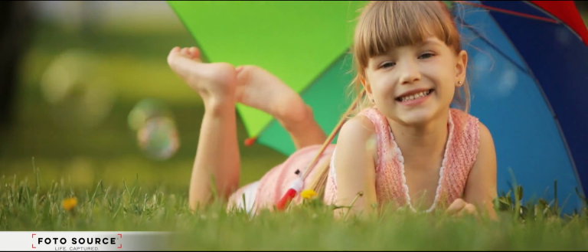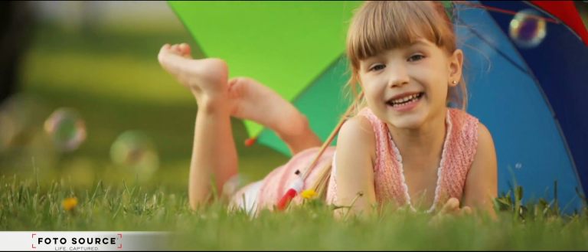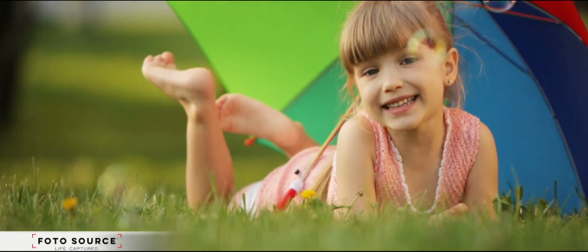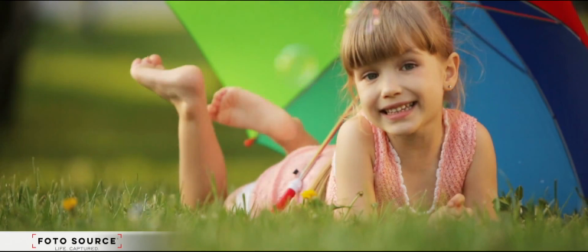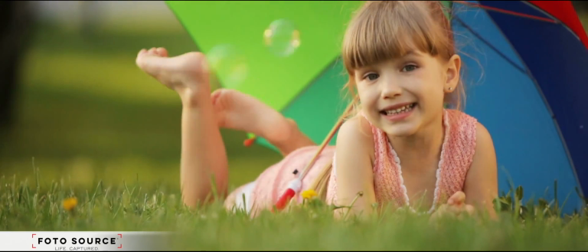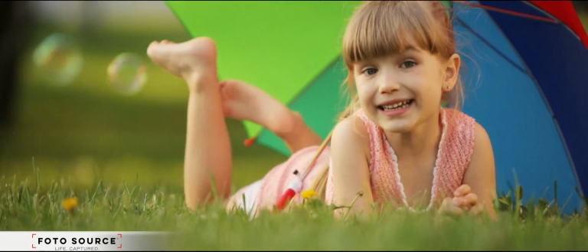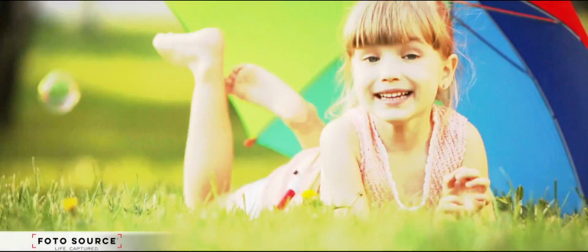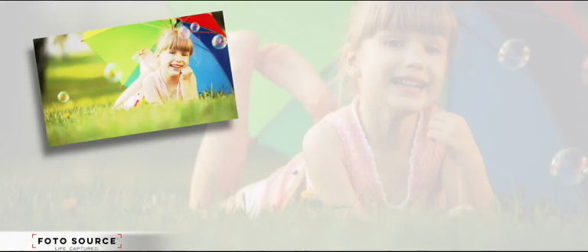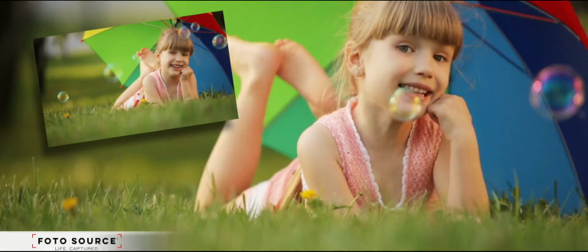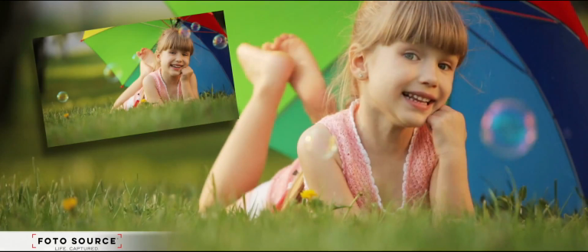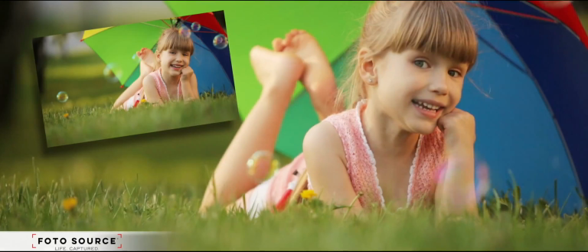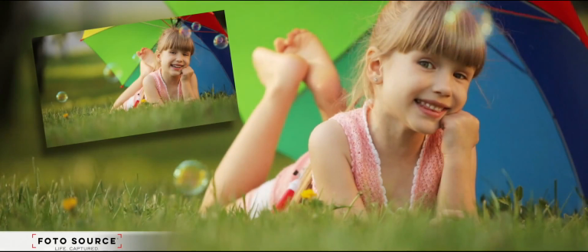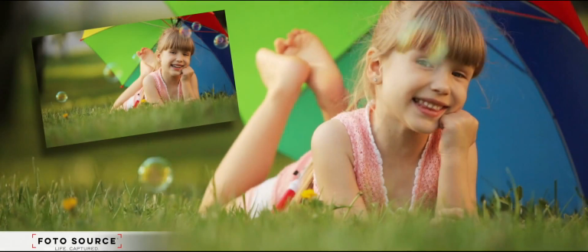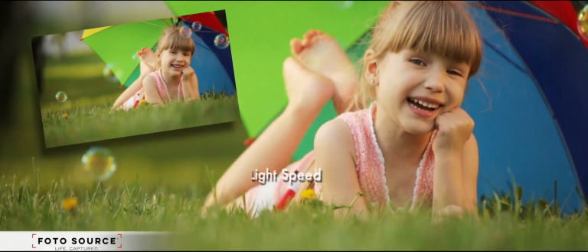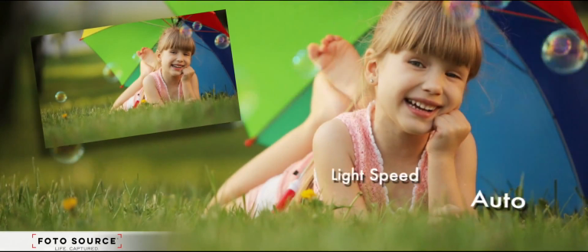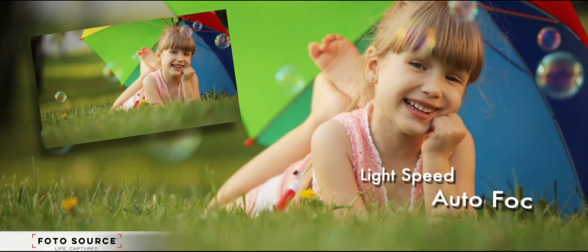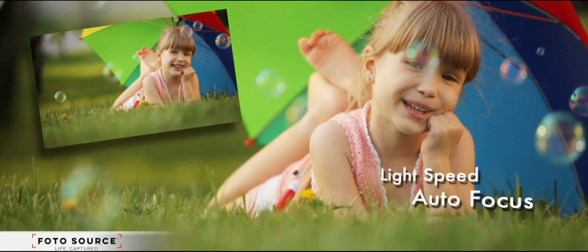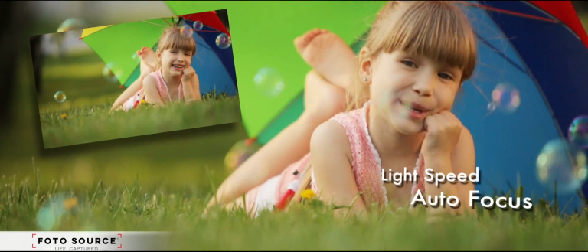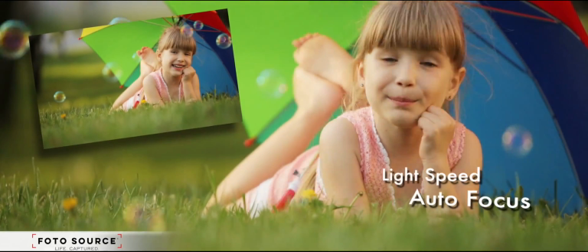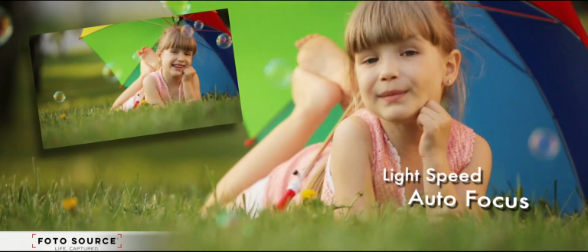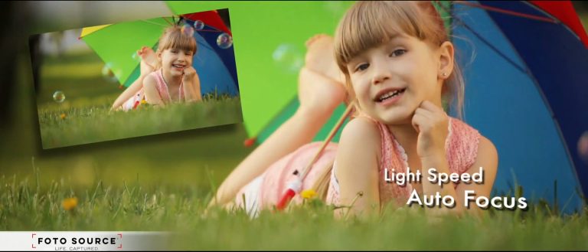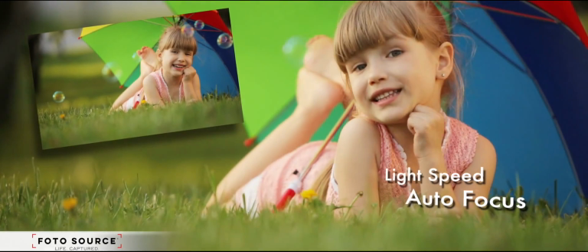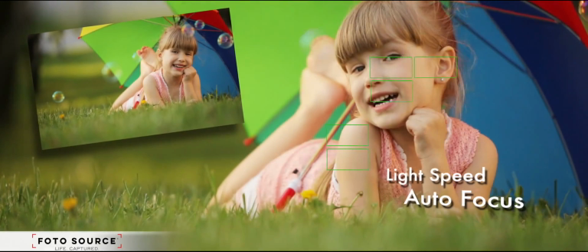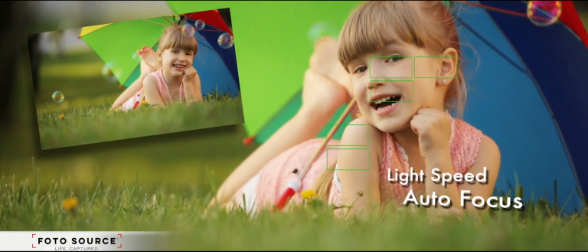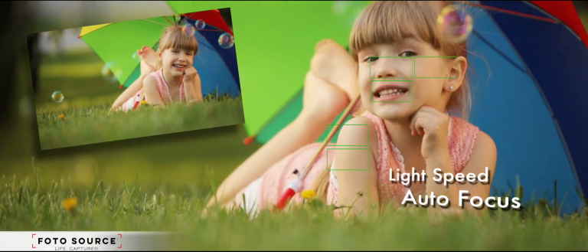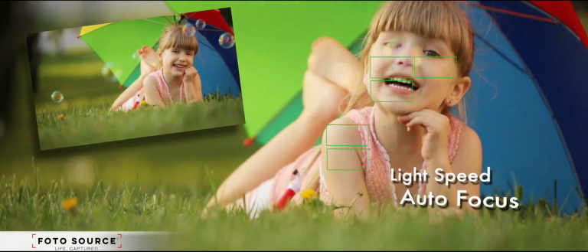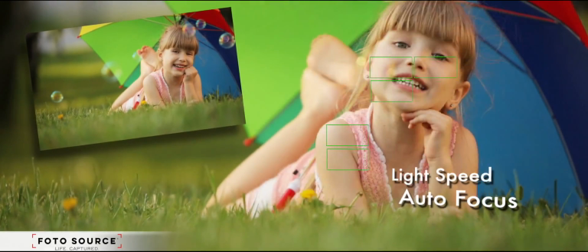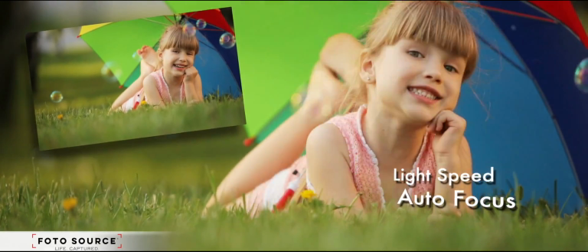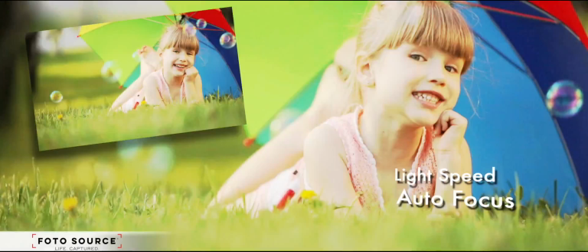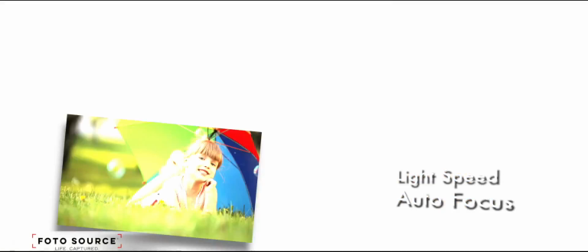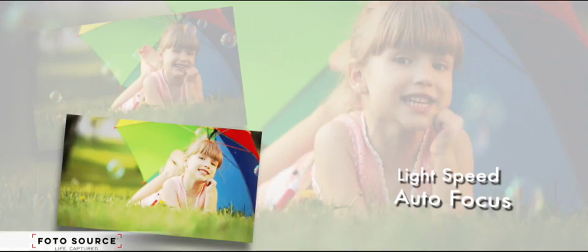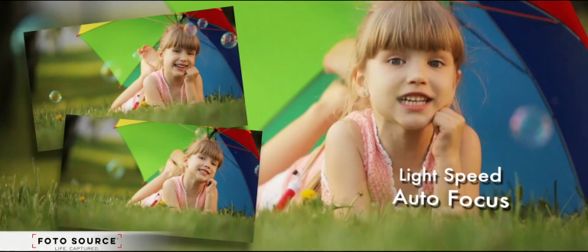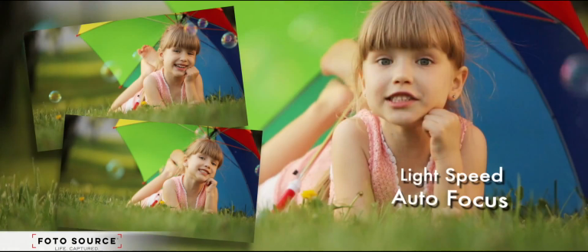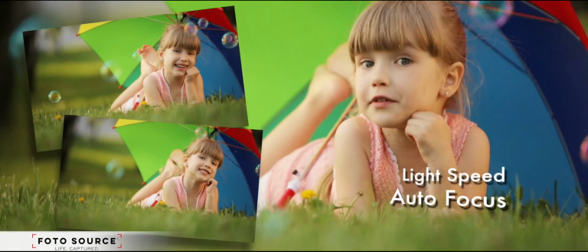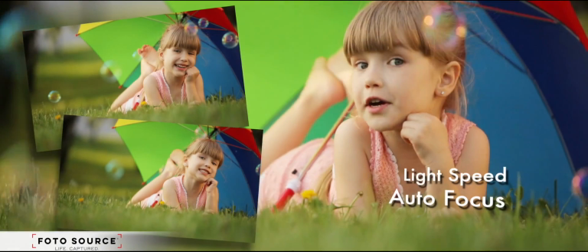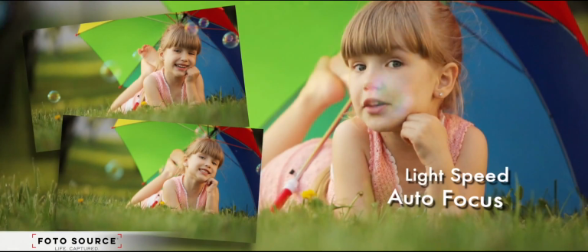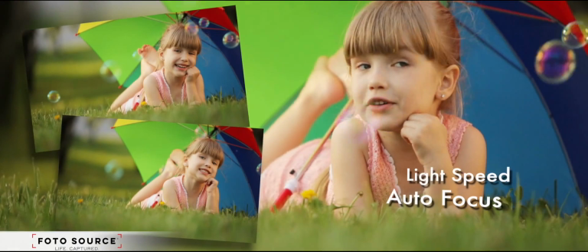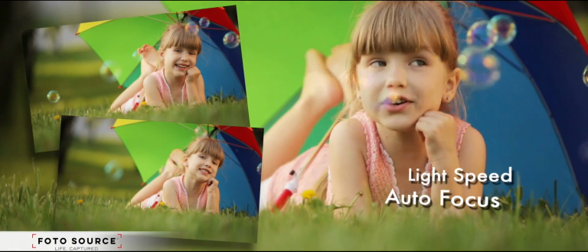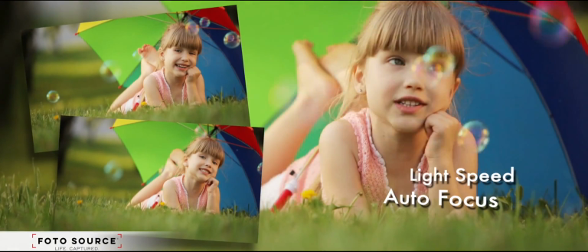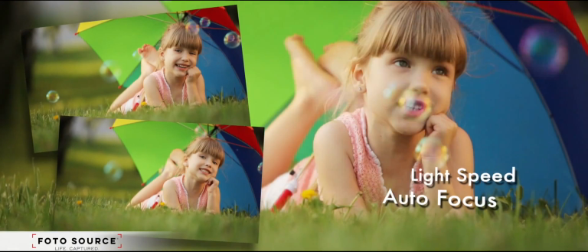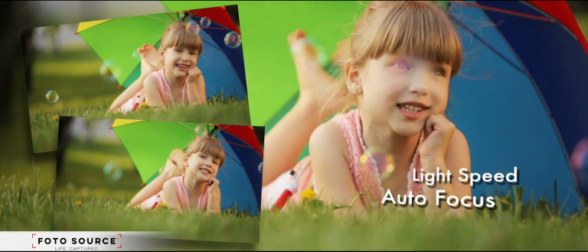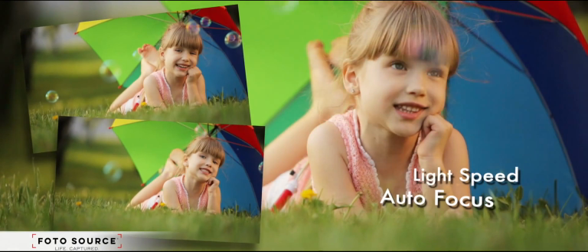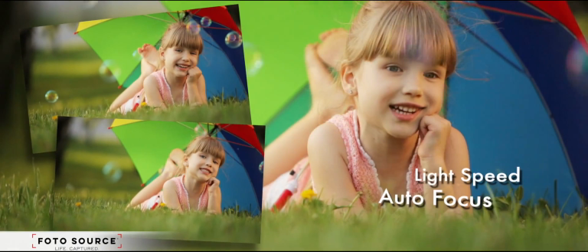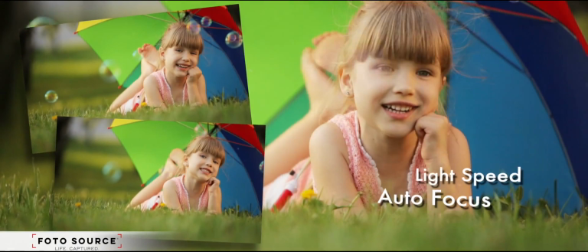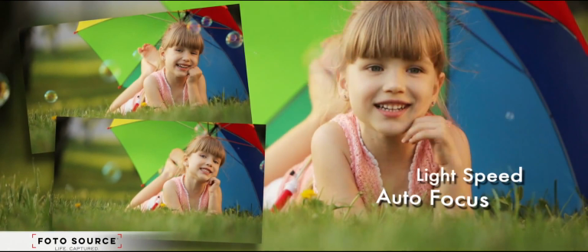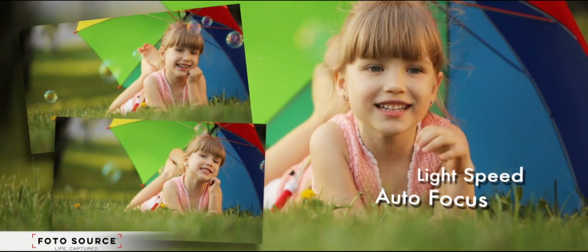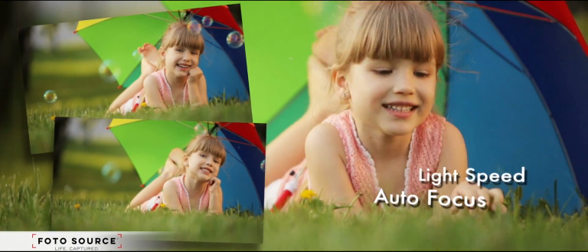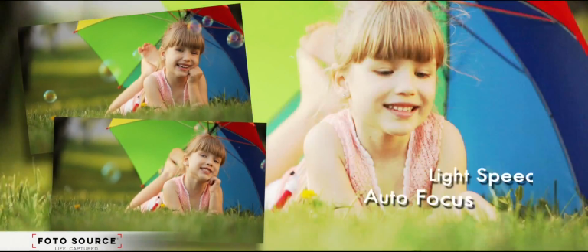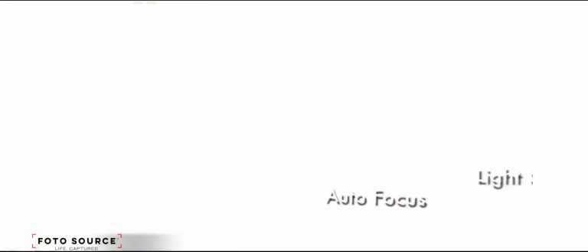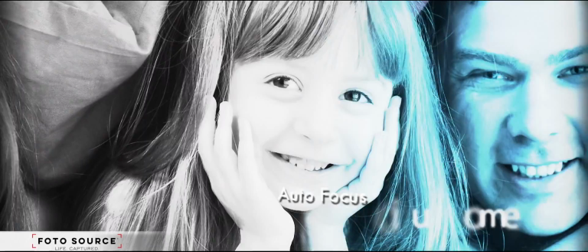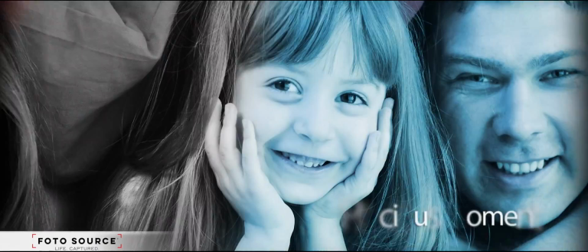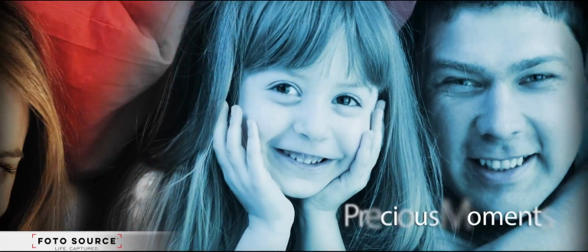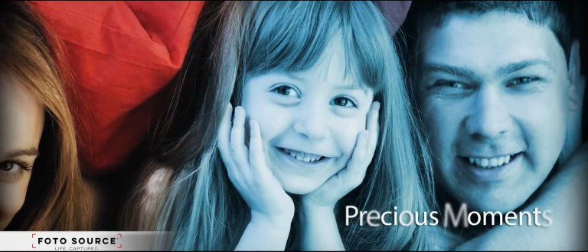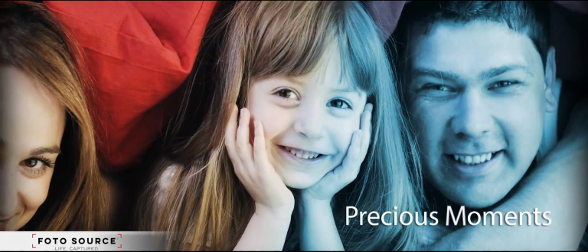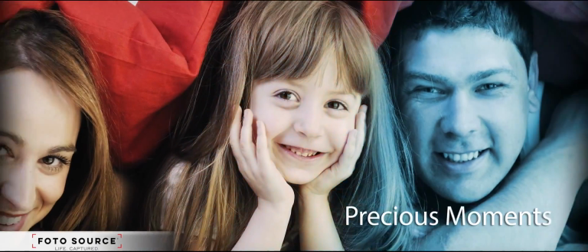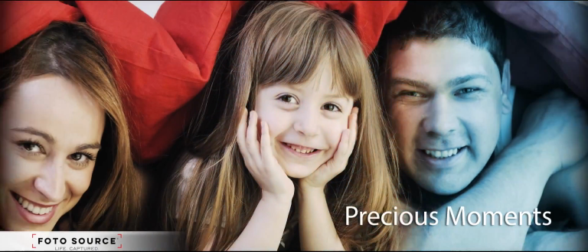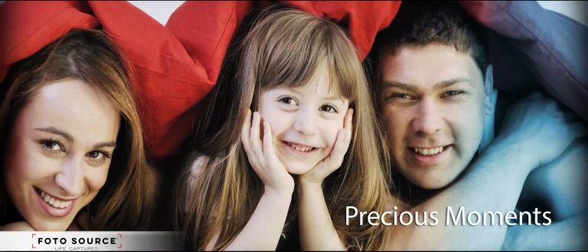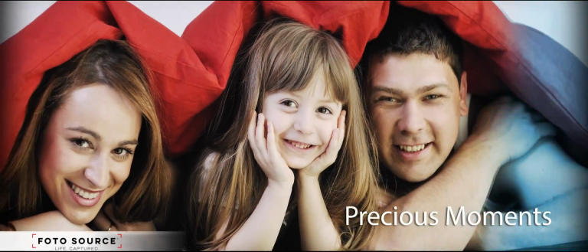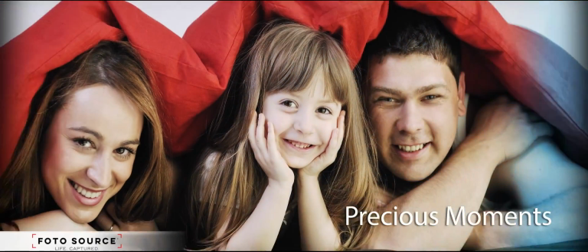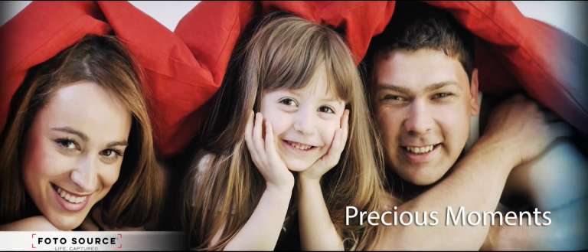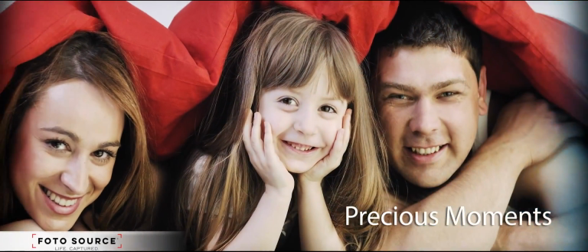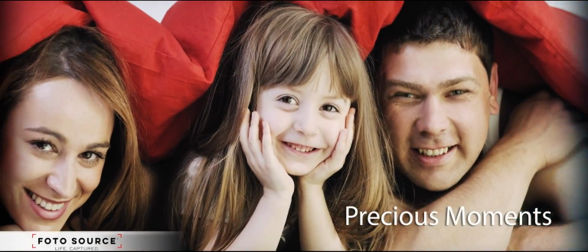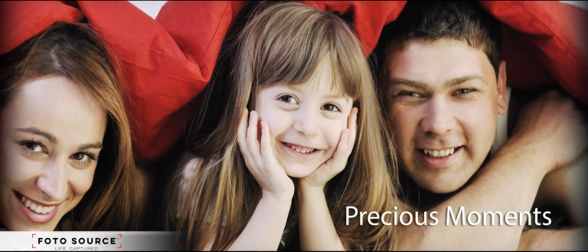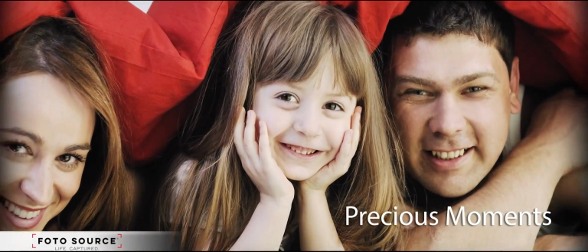Focusing is a breeze with the Lightspeed AF, allowing you to continuously keep your pictures sharp and clear, frame by frame.